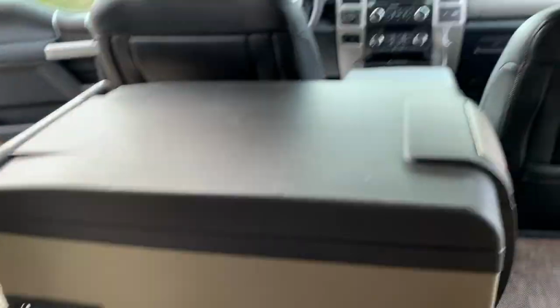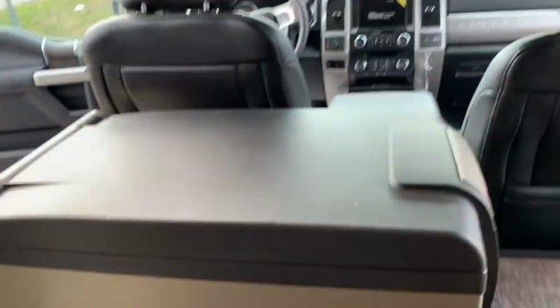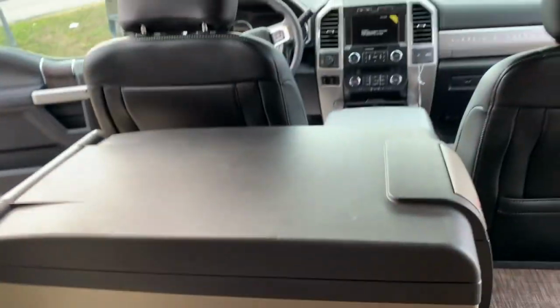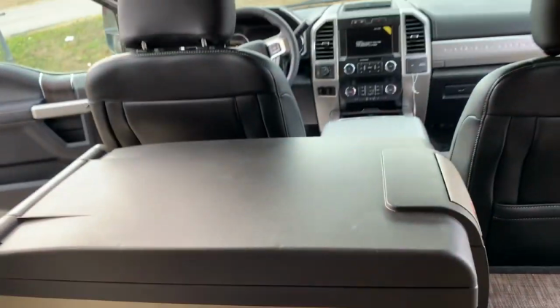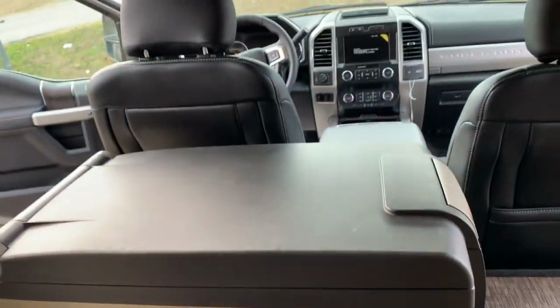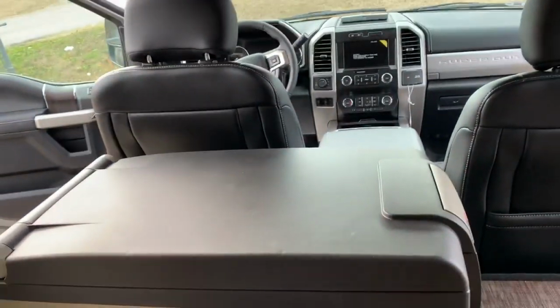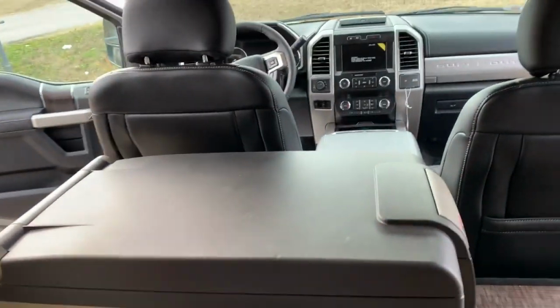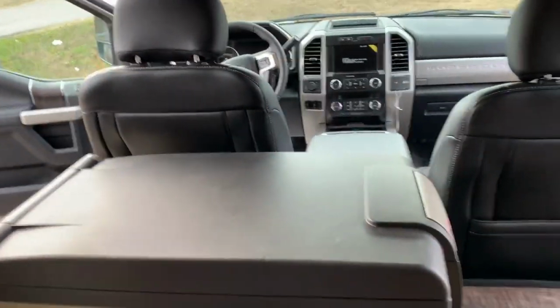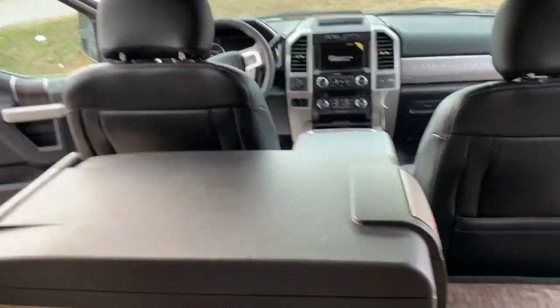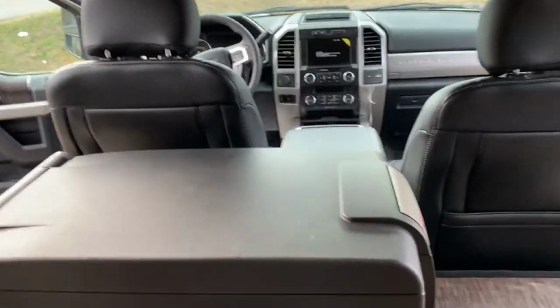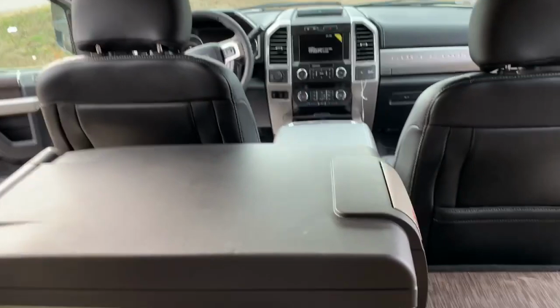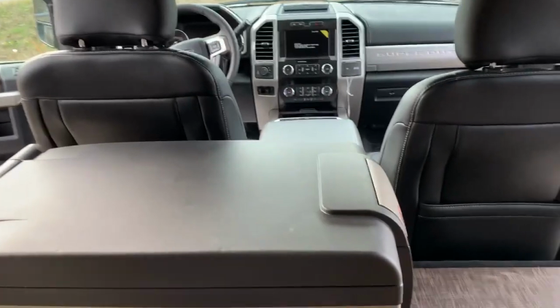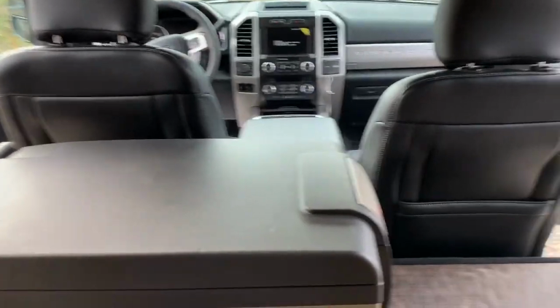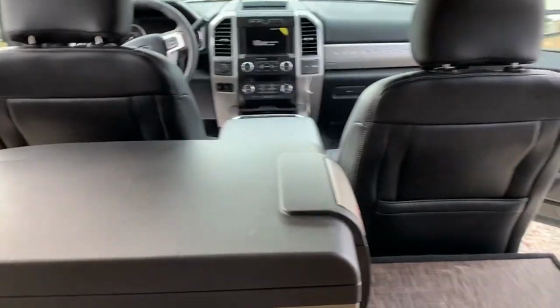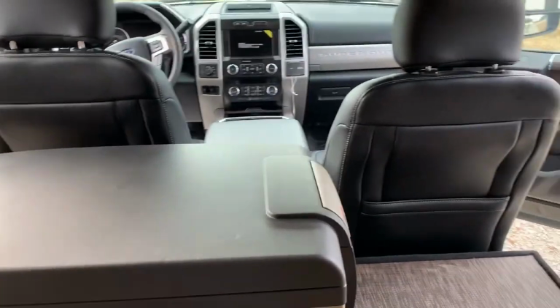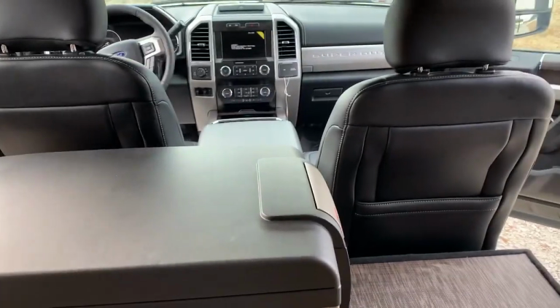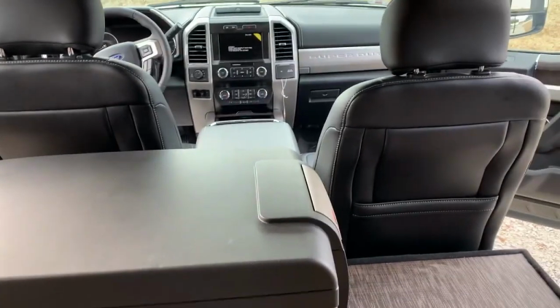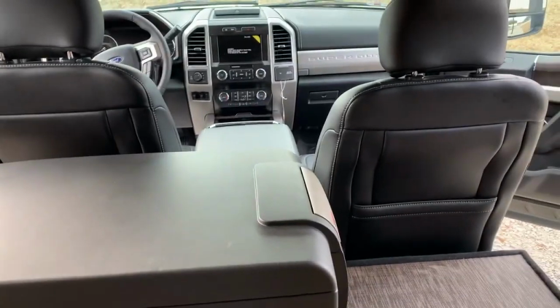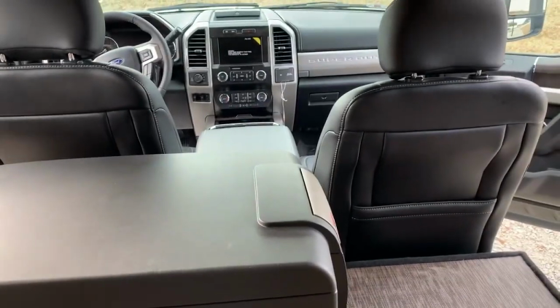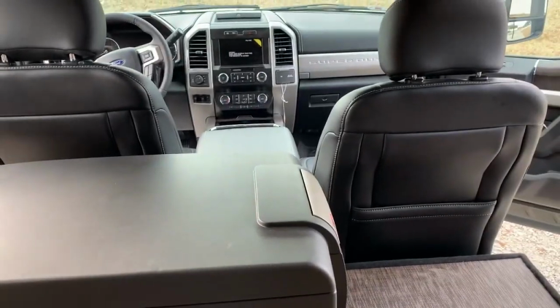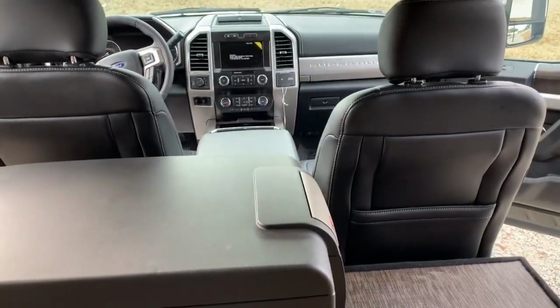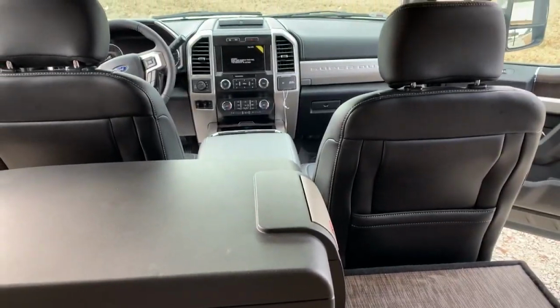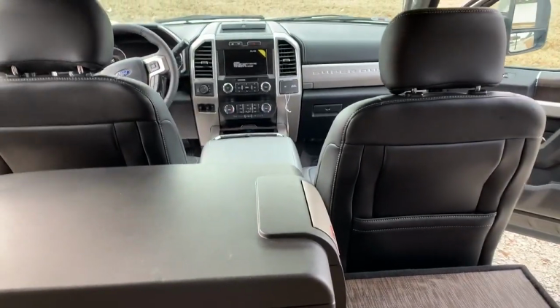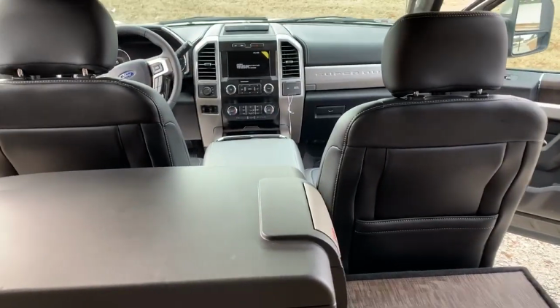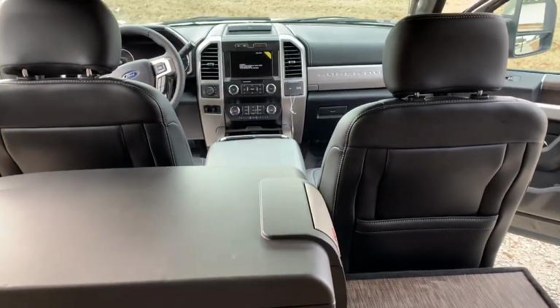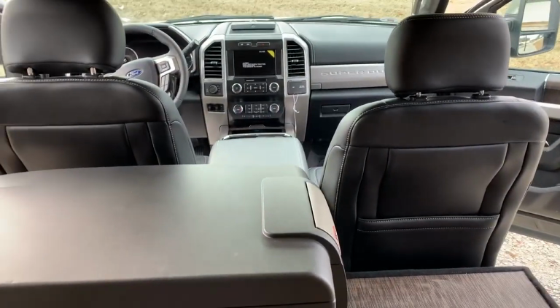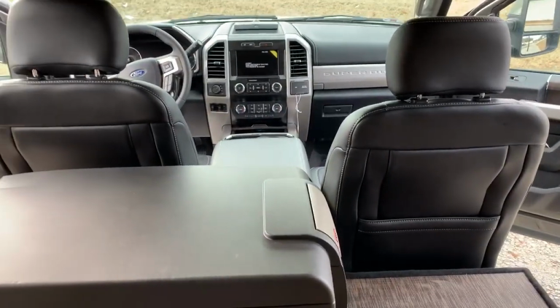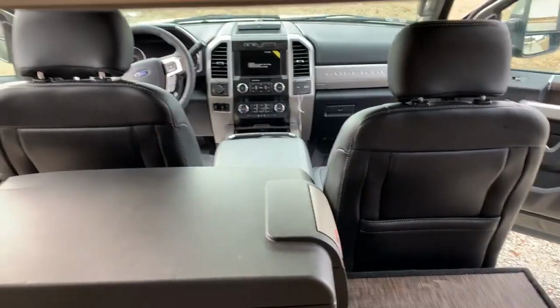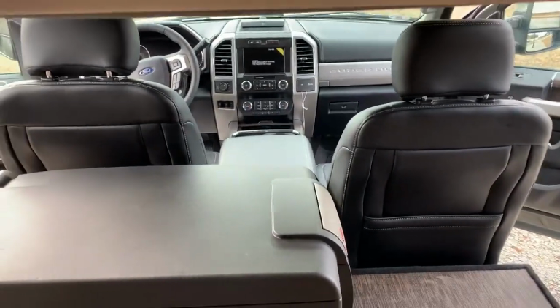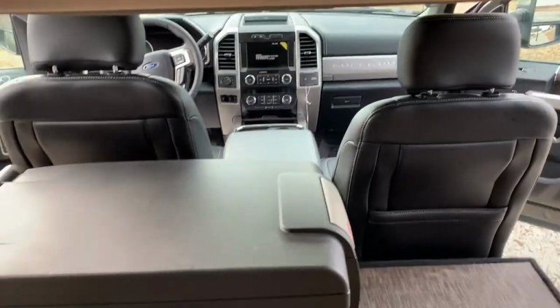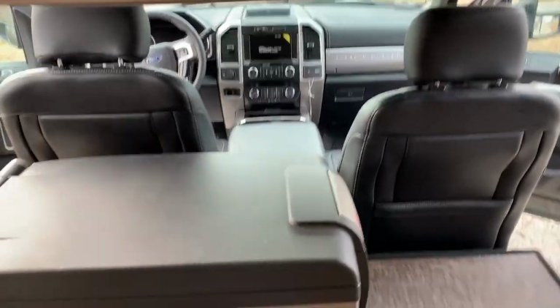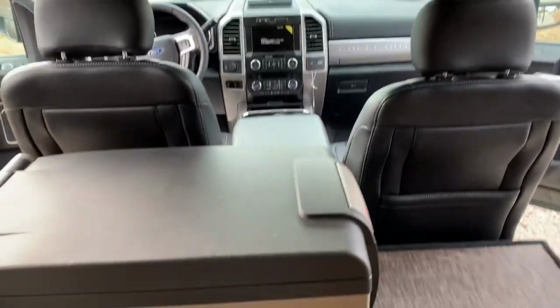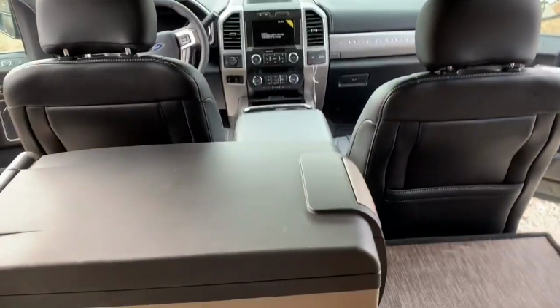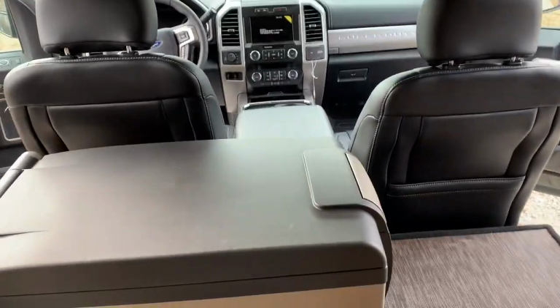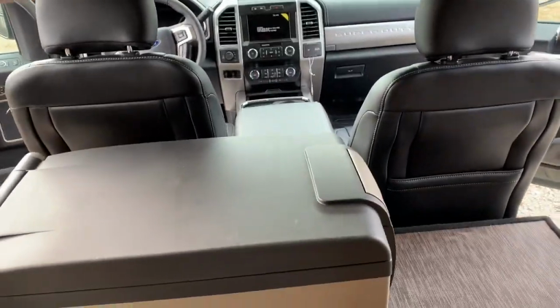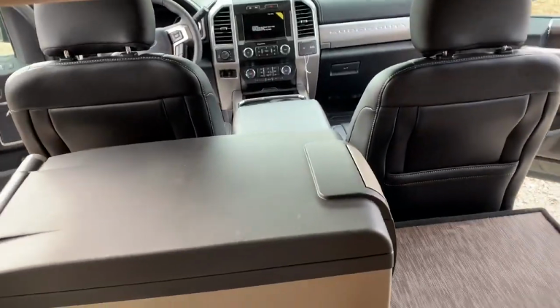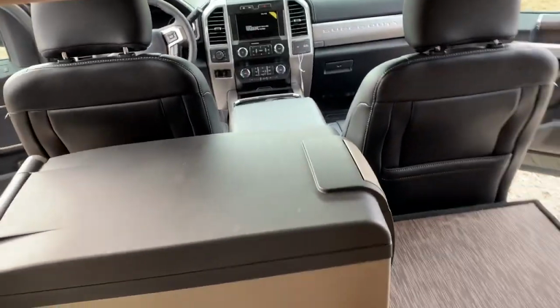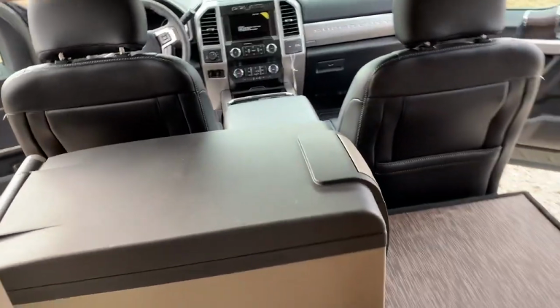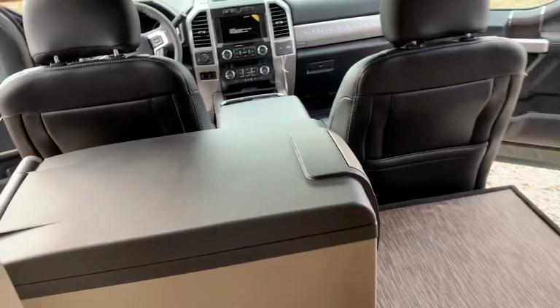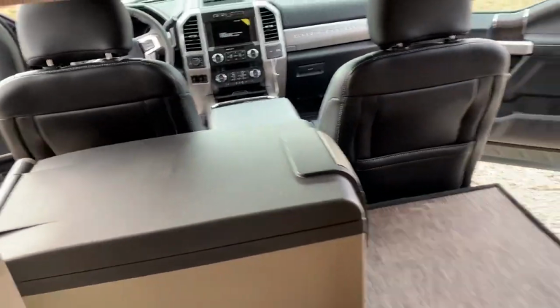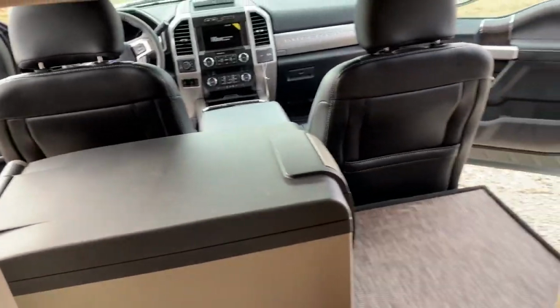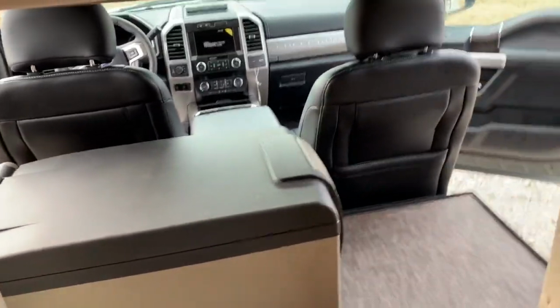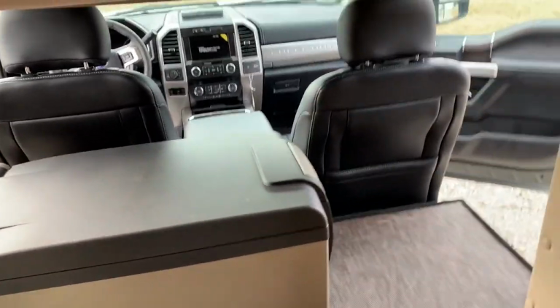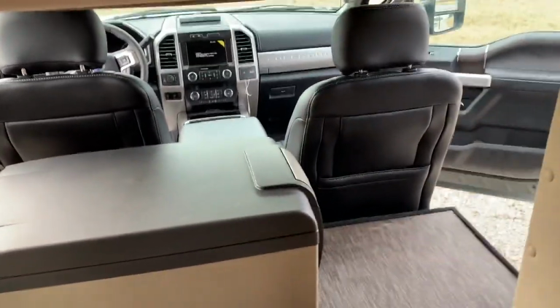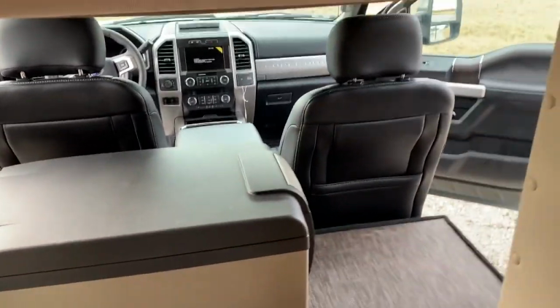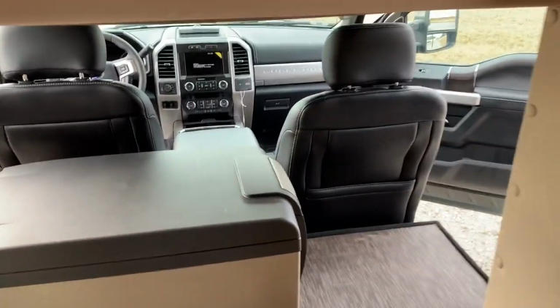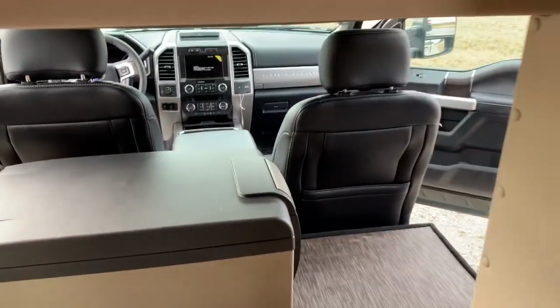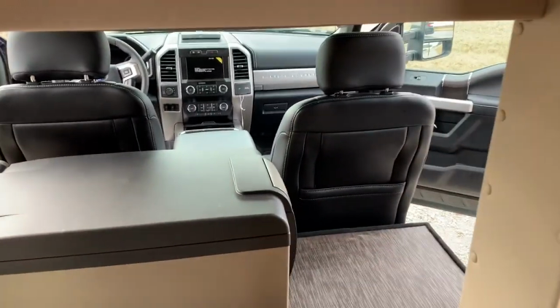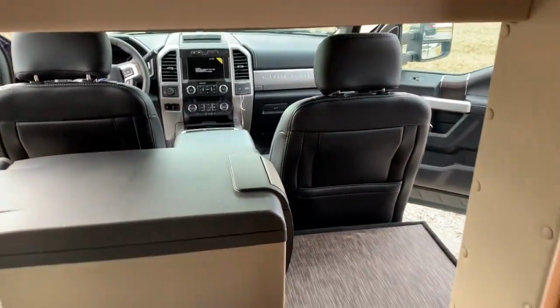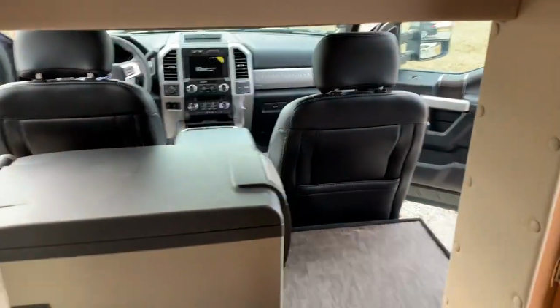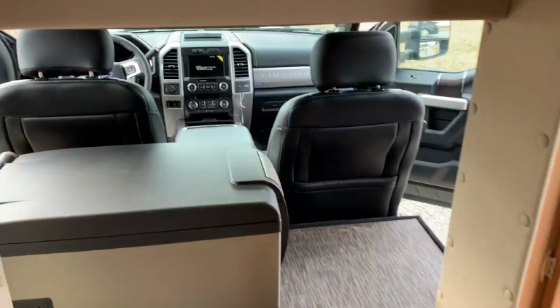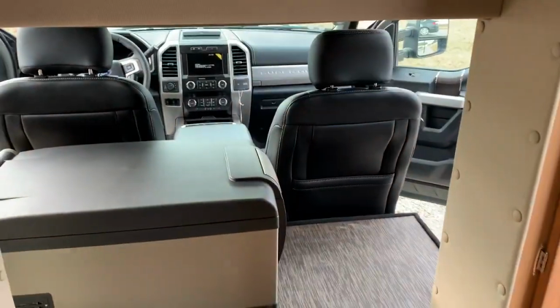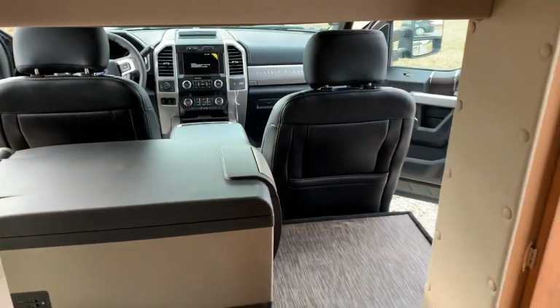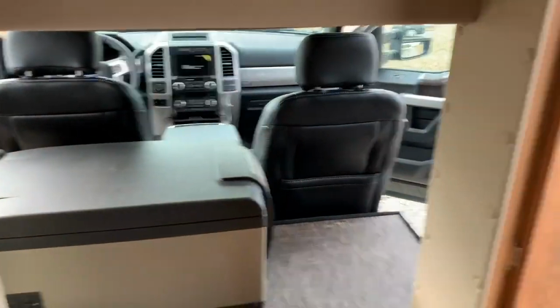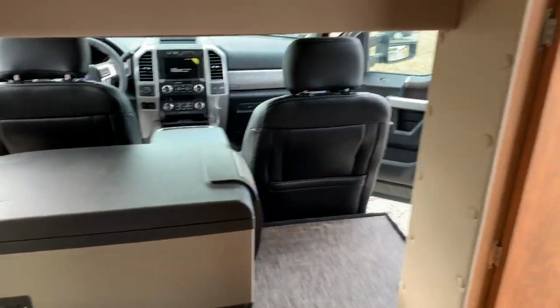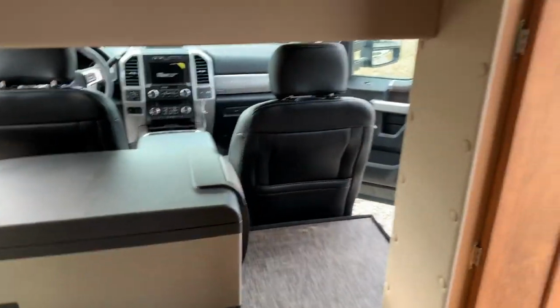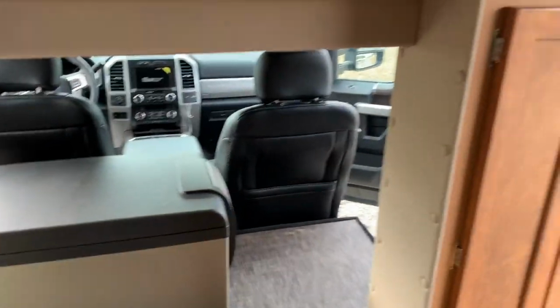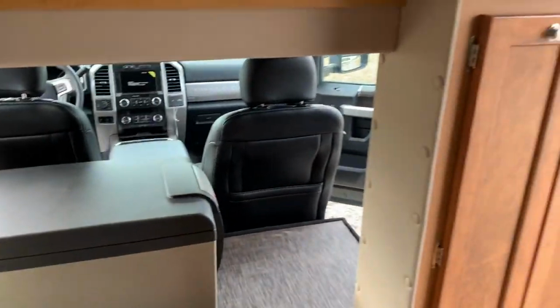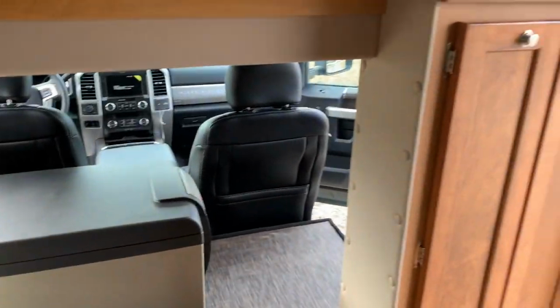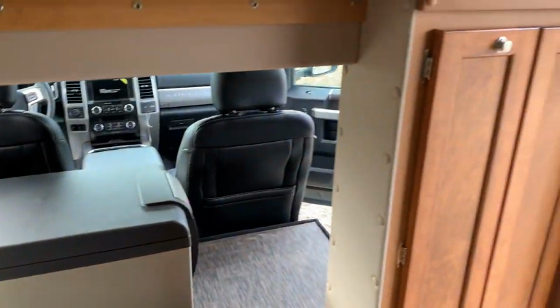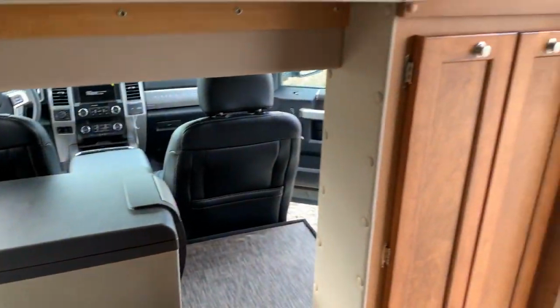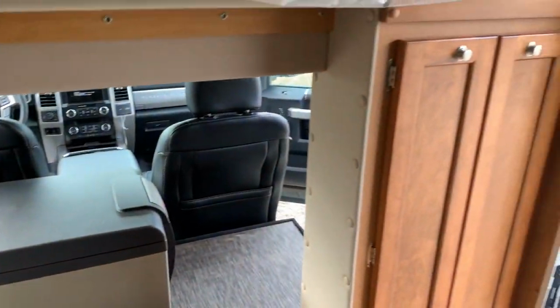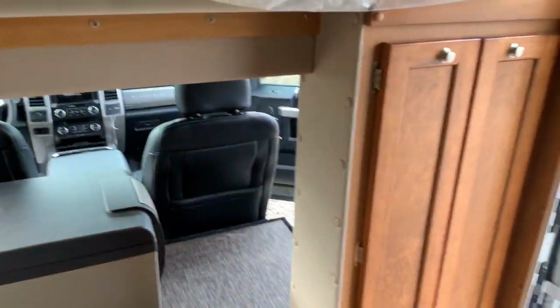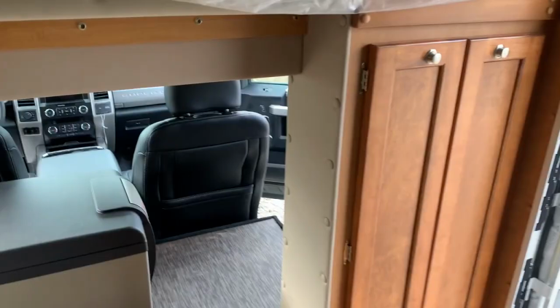Absolutely gorgeous truck. Visit us at TigerVehicles.com to get more information or place your order.